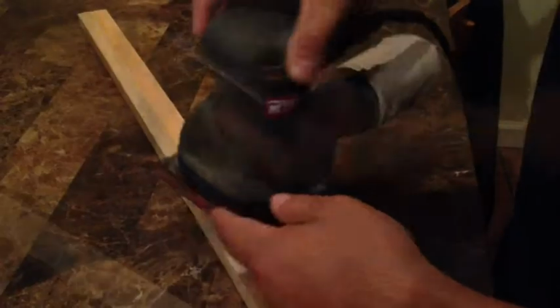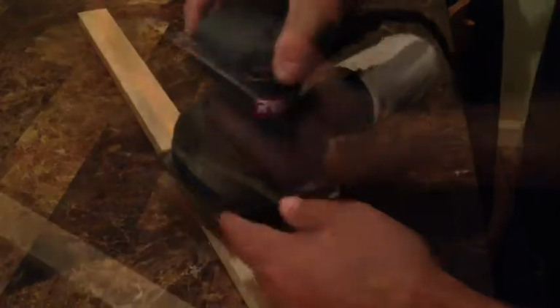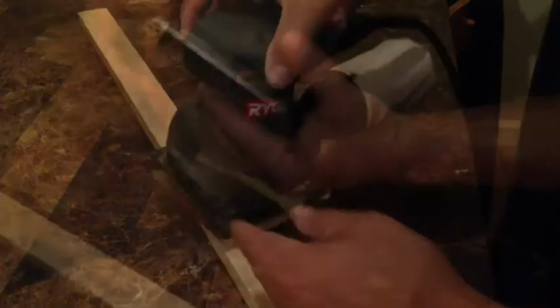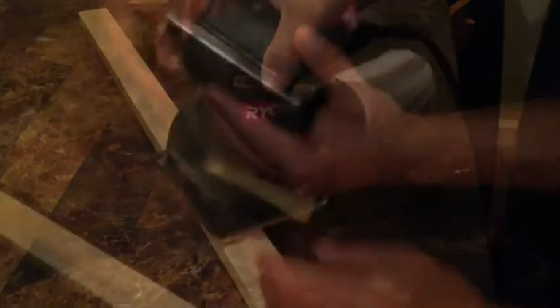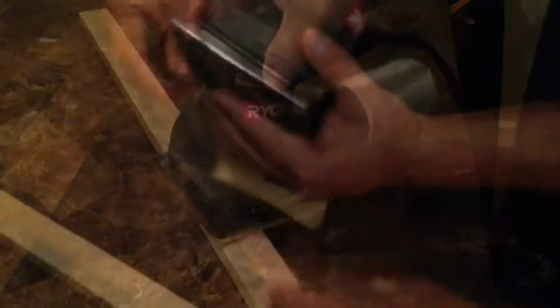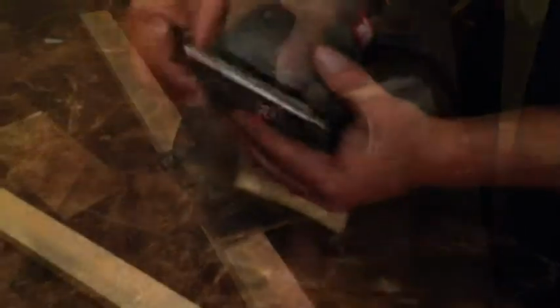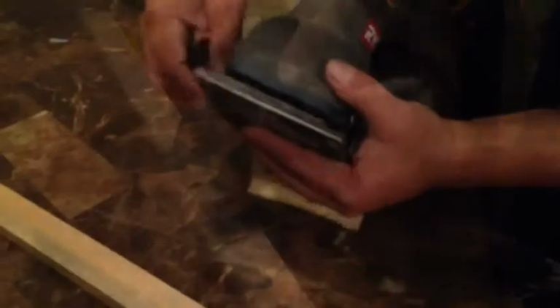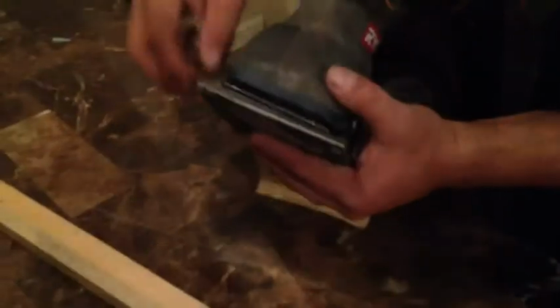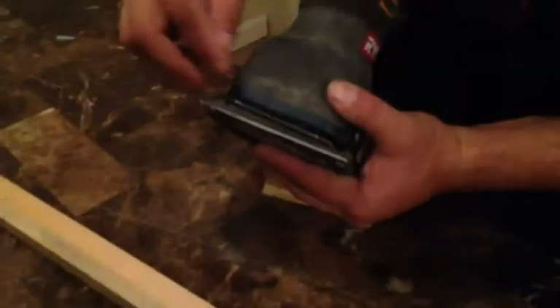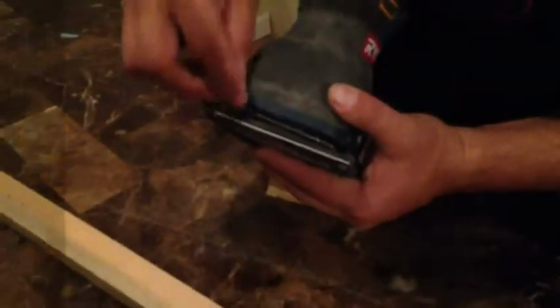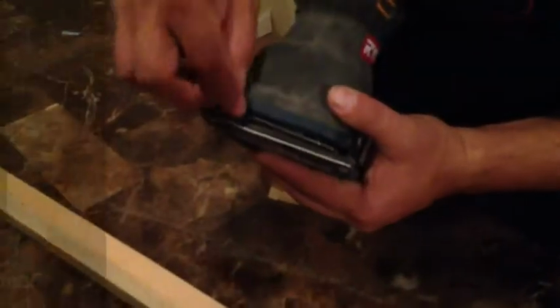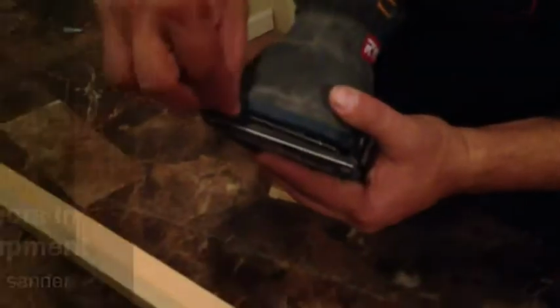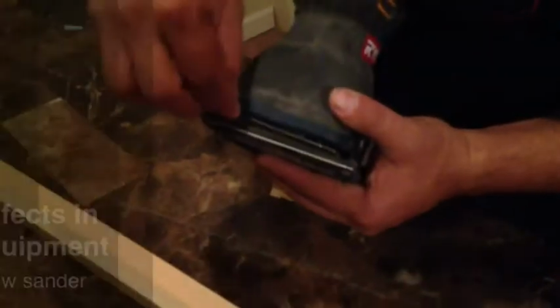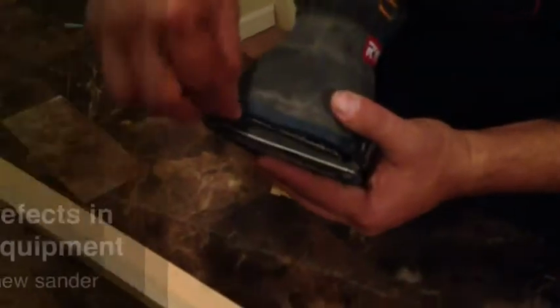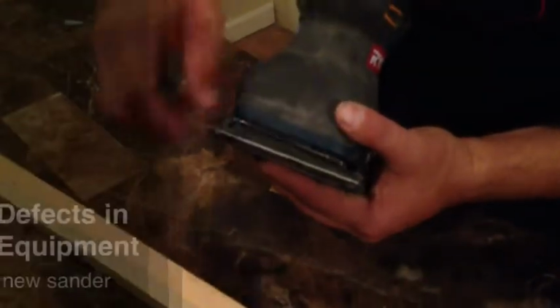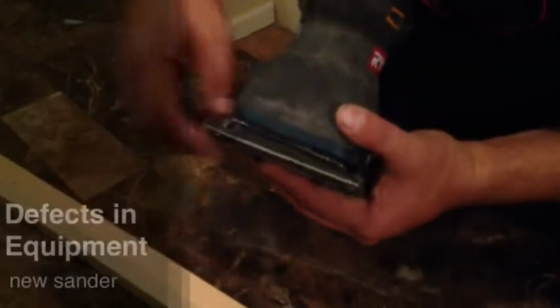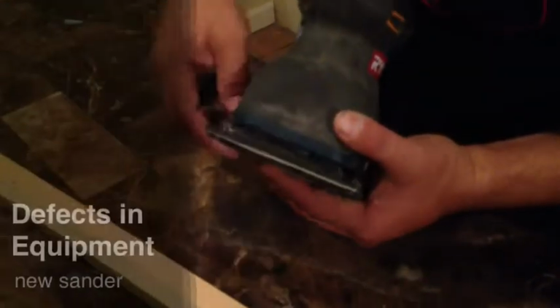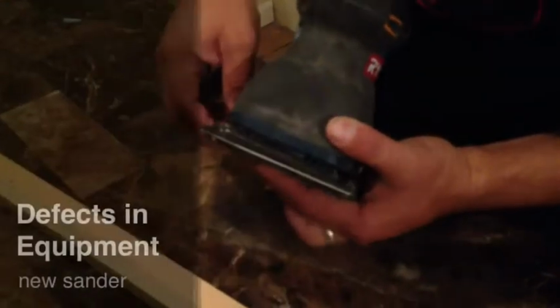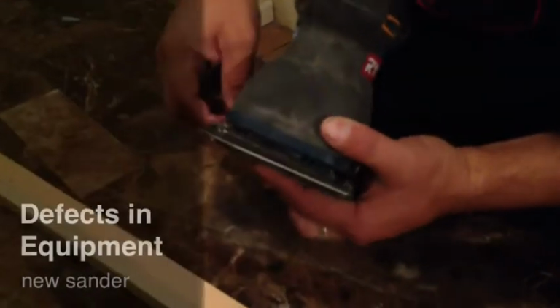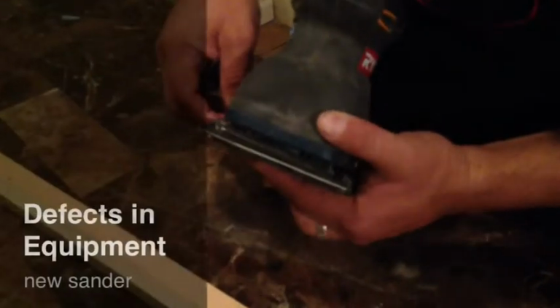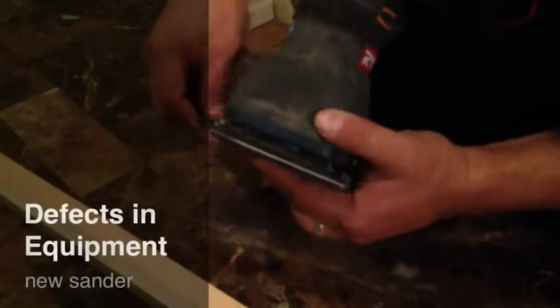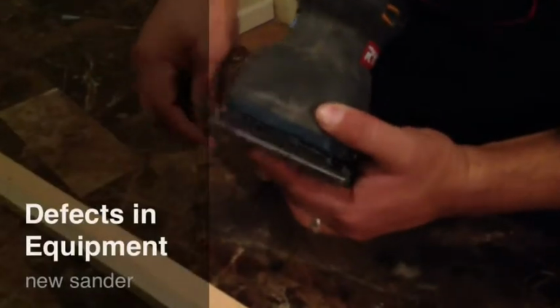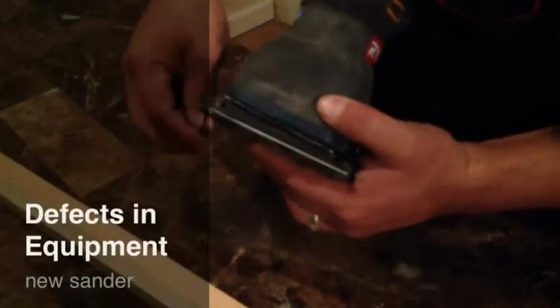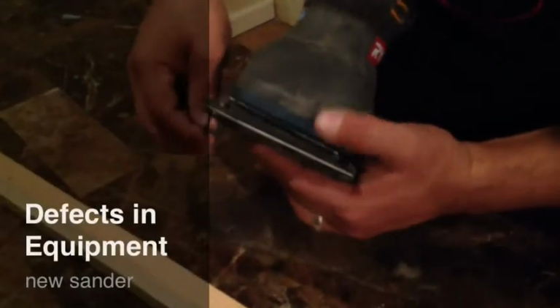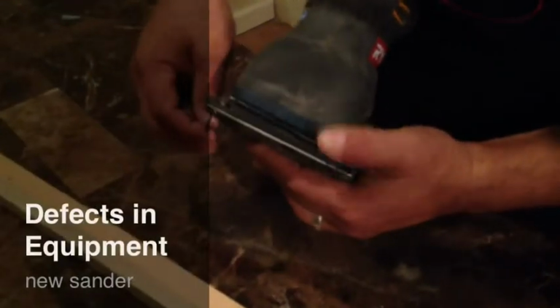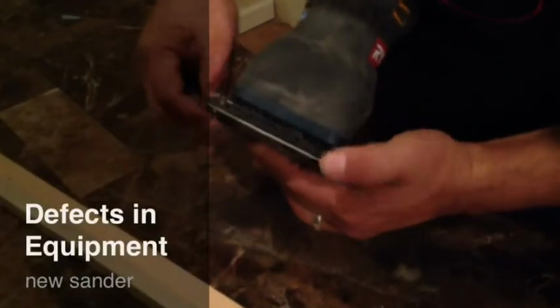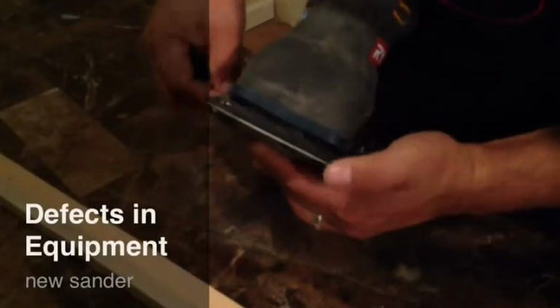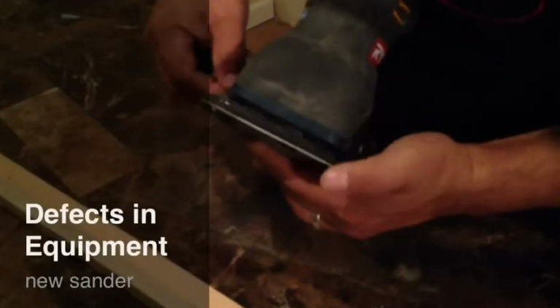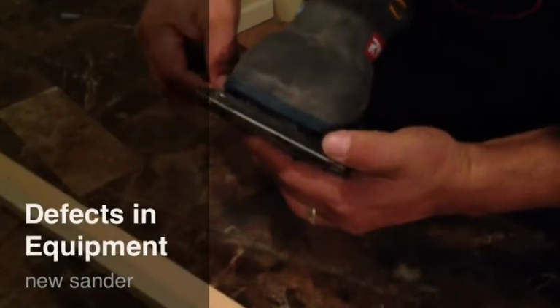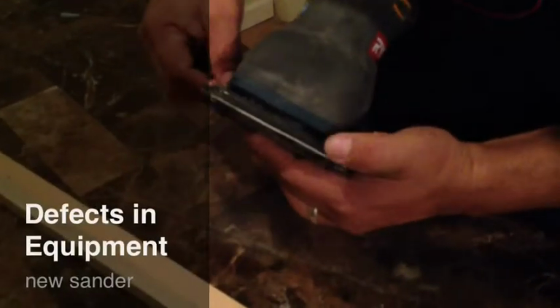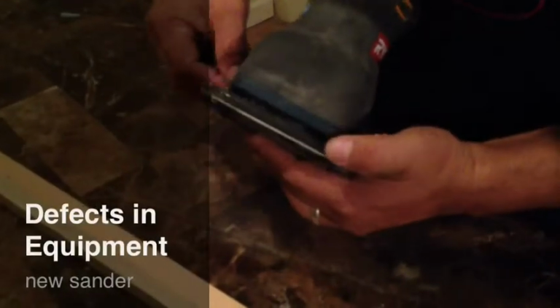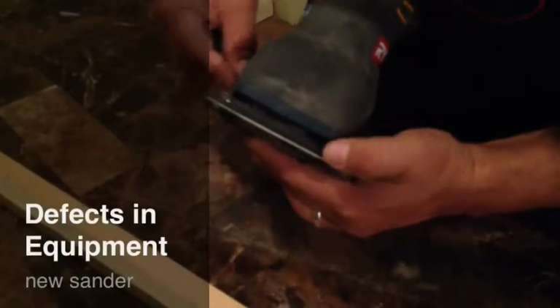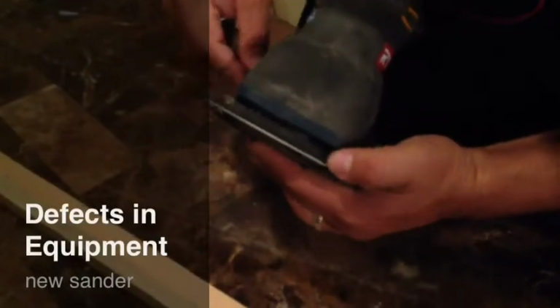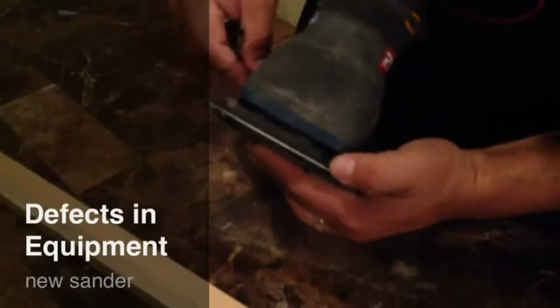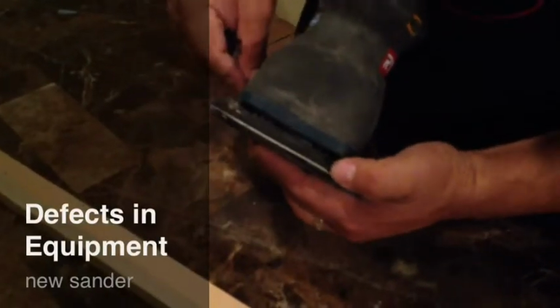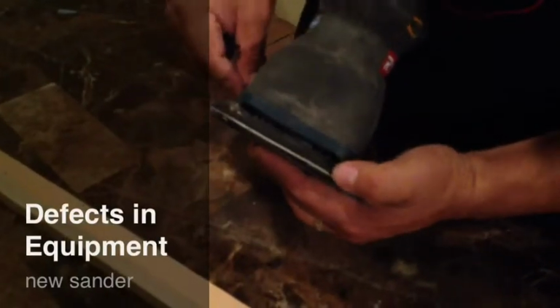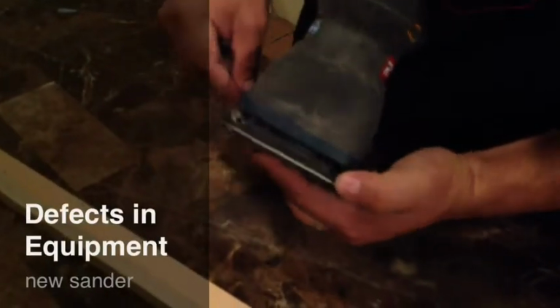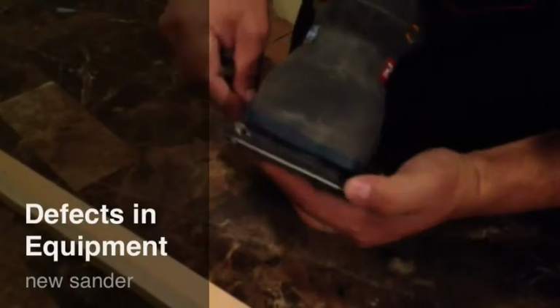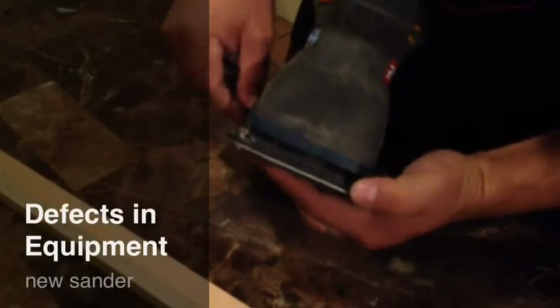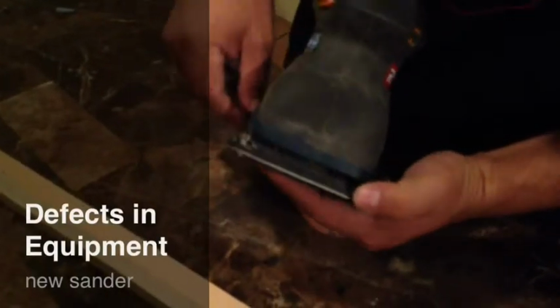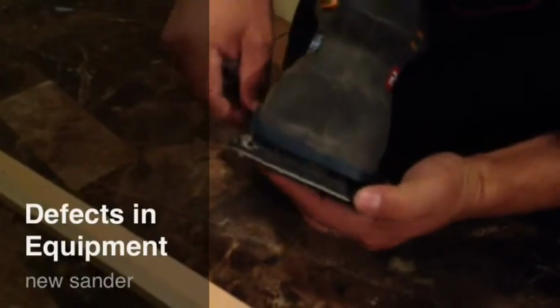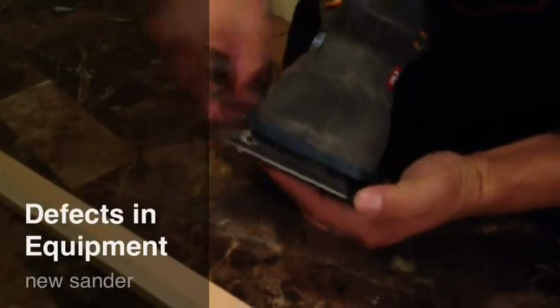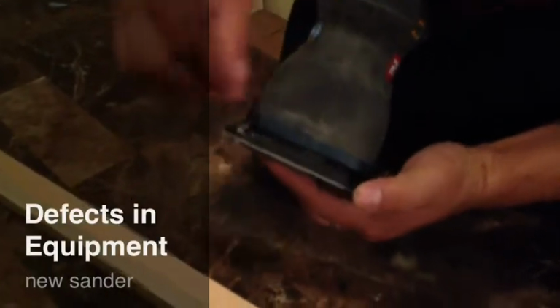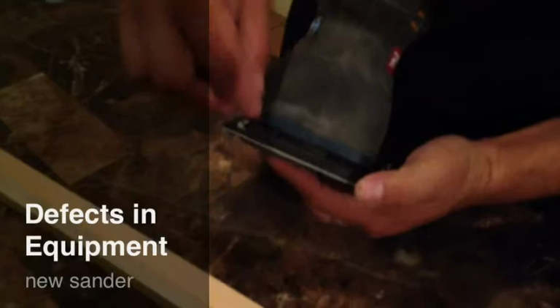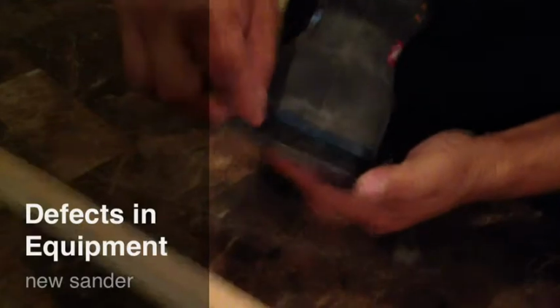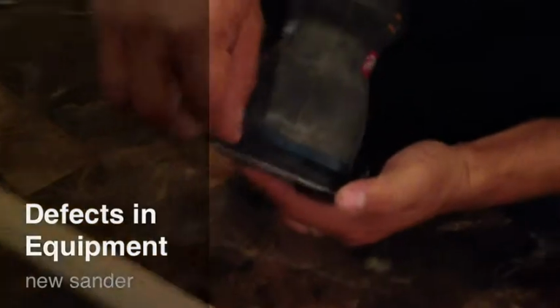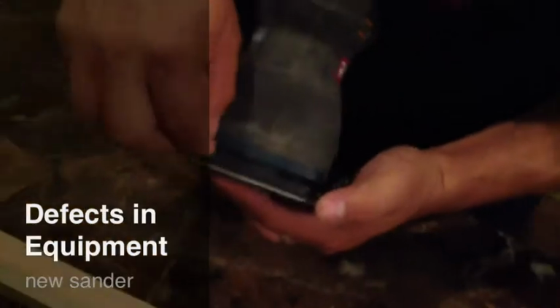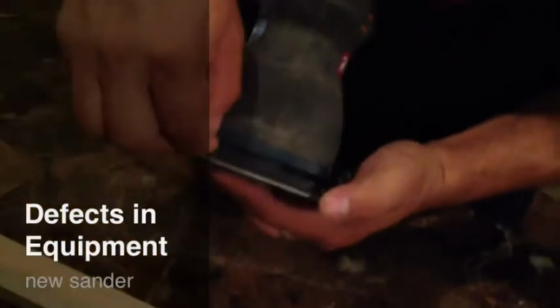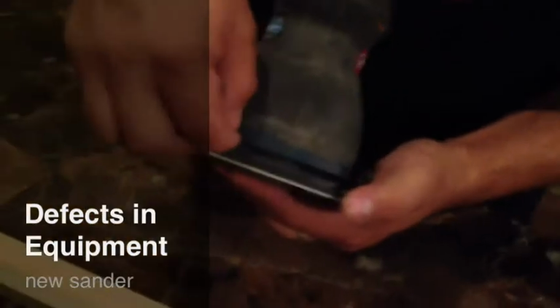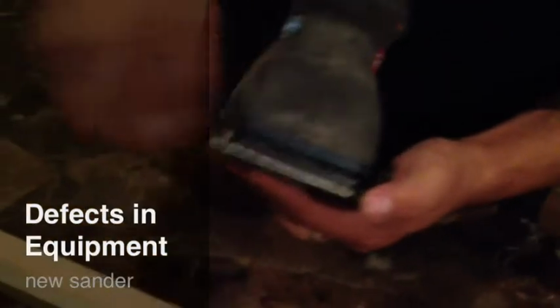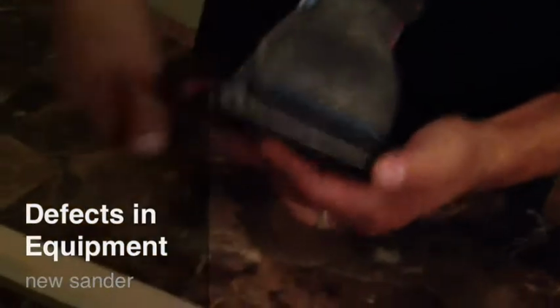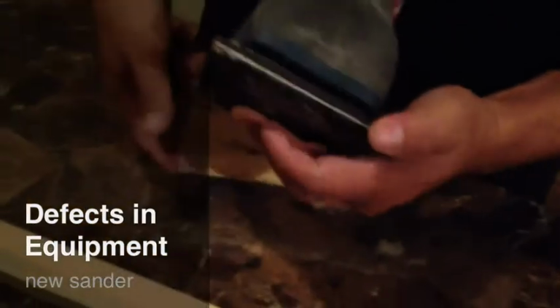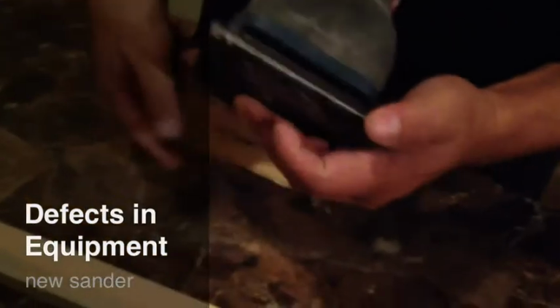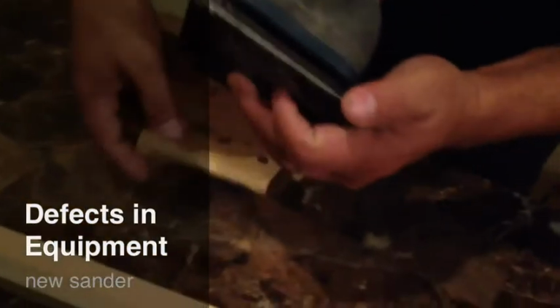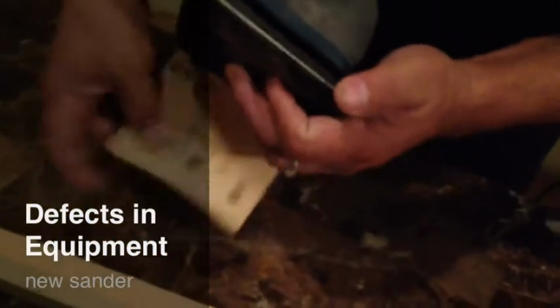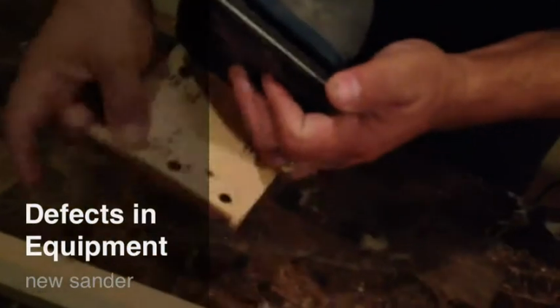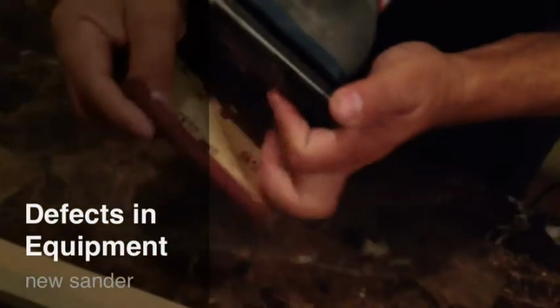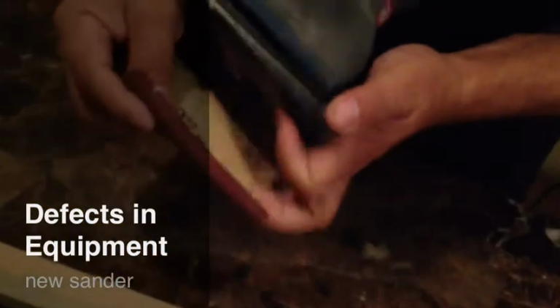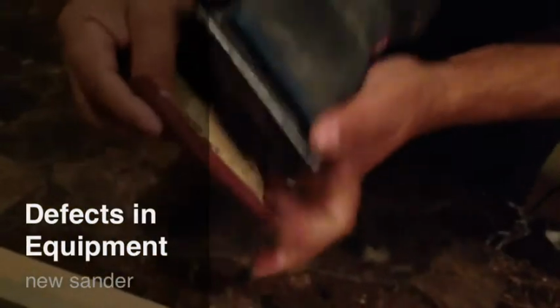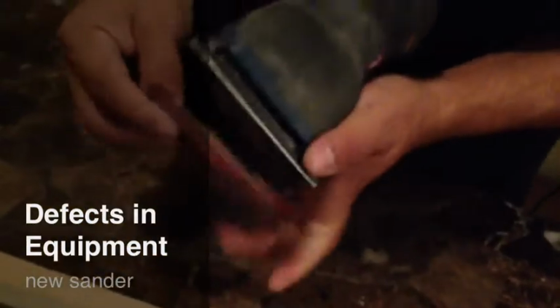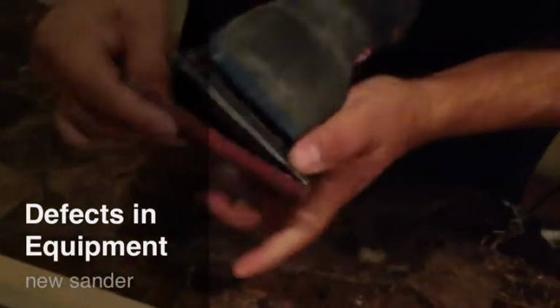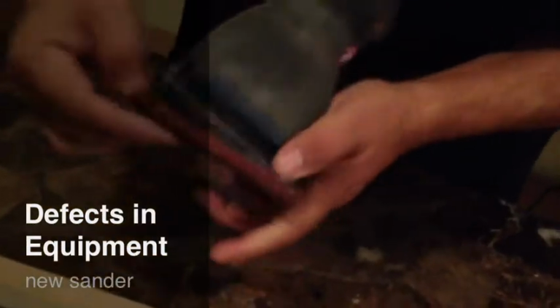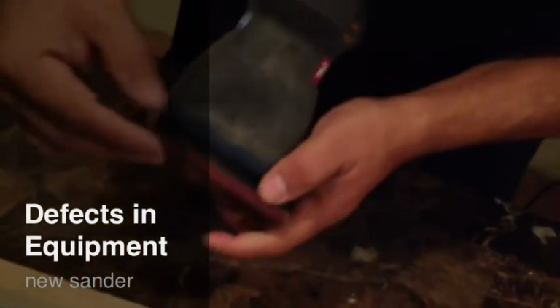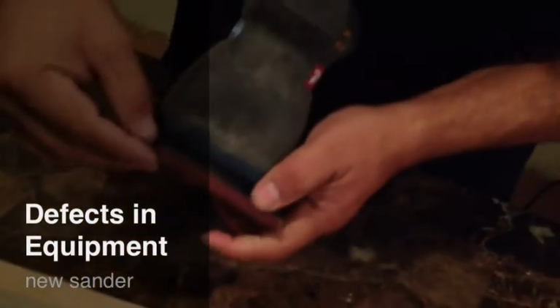The issue seems to be happening with this clamp. It's not tightening enough to hold the sandpaper in place.